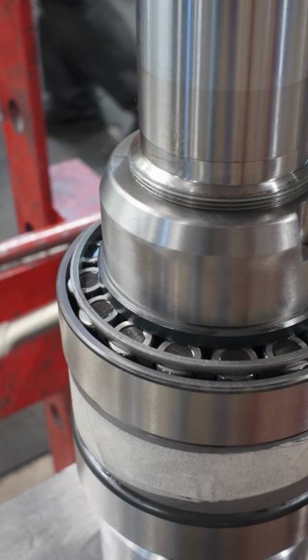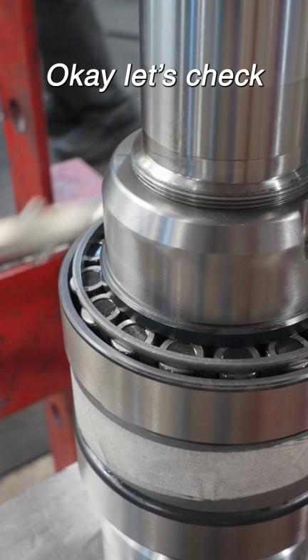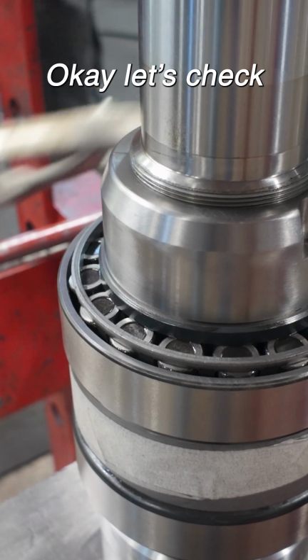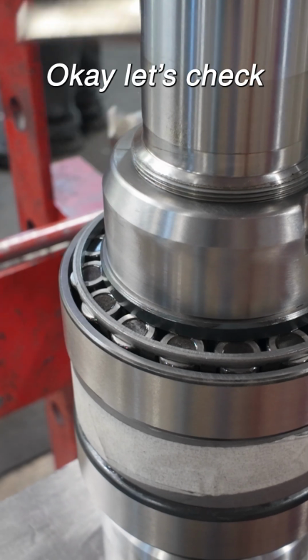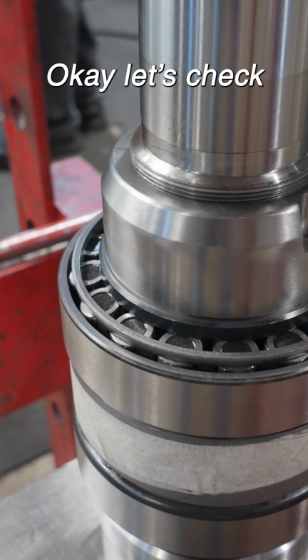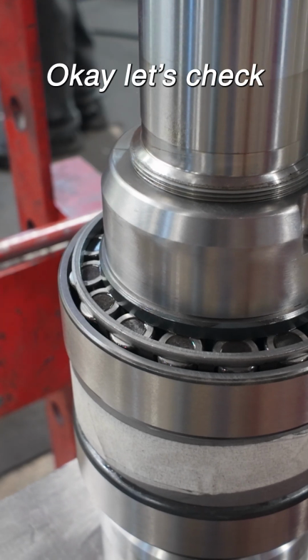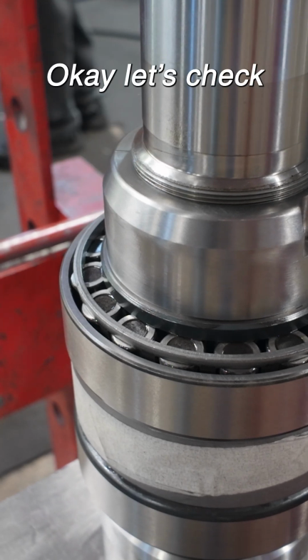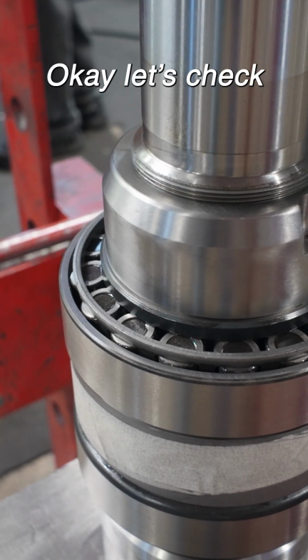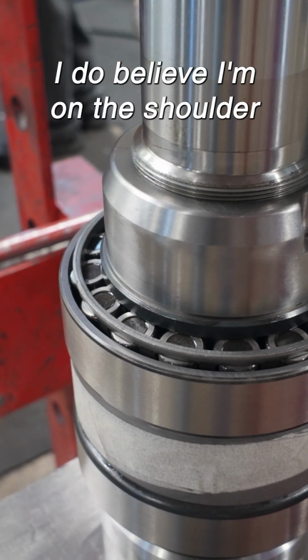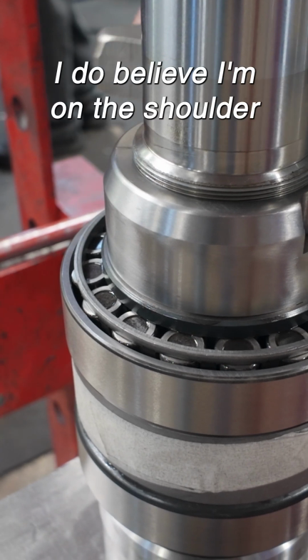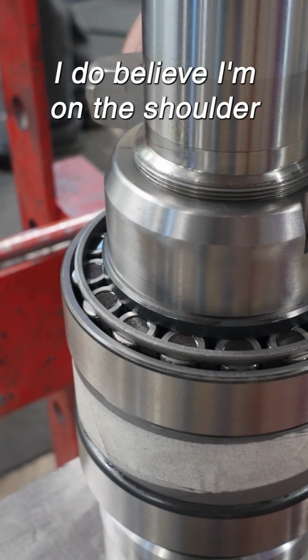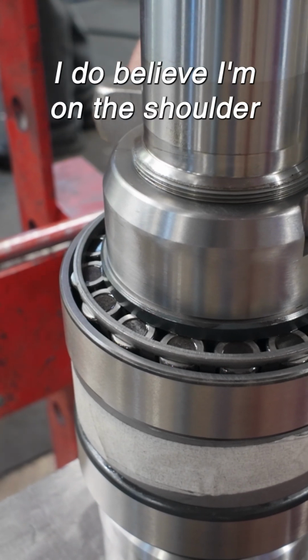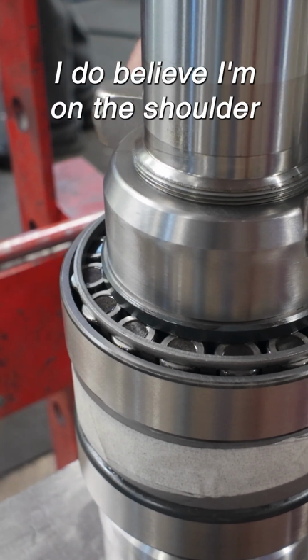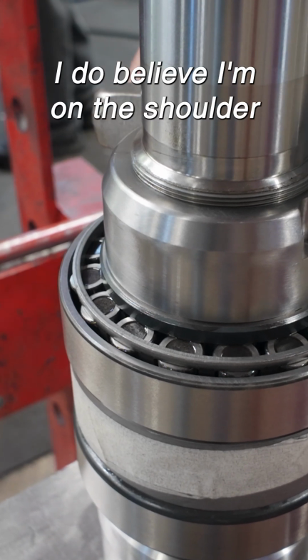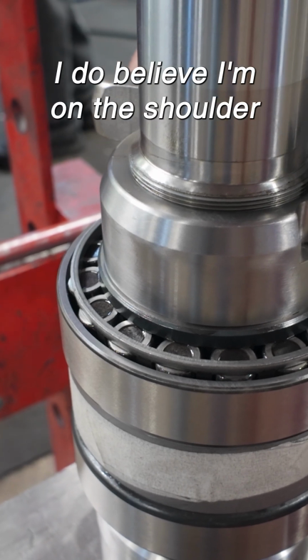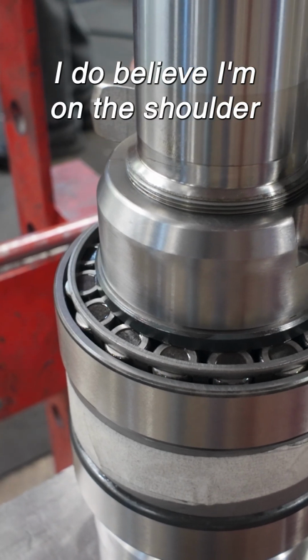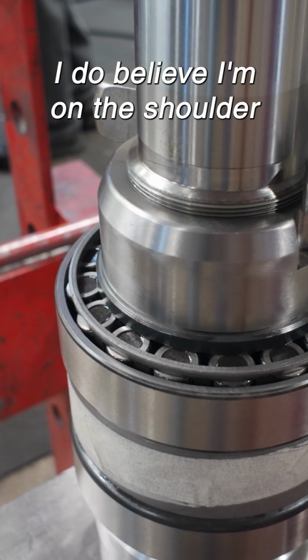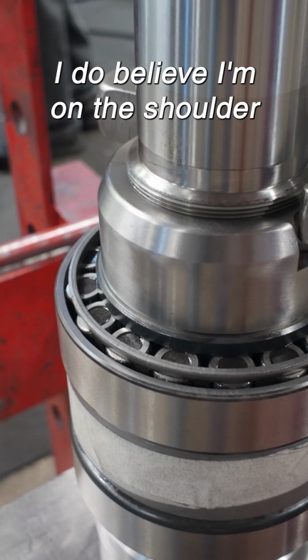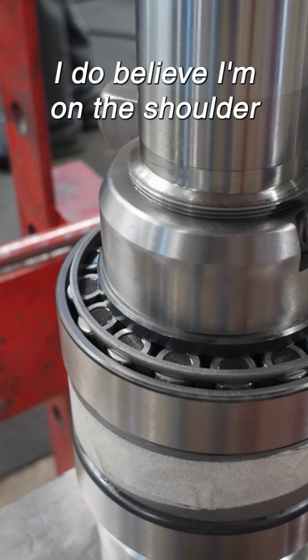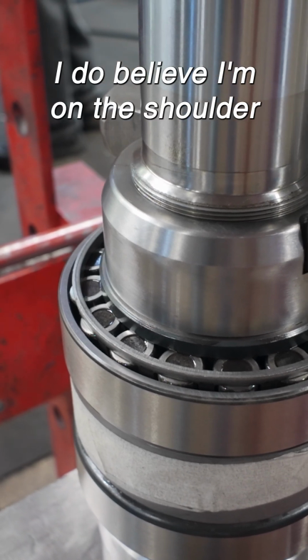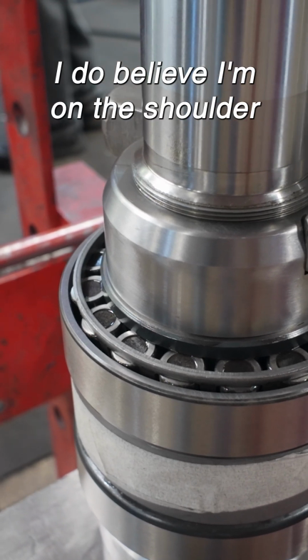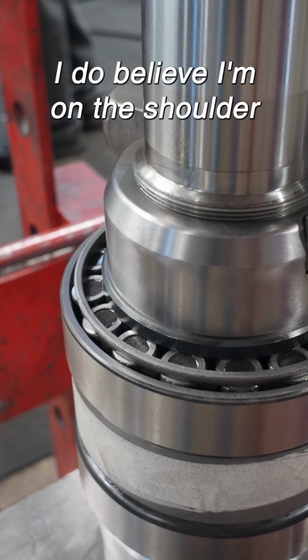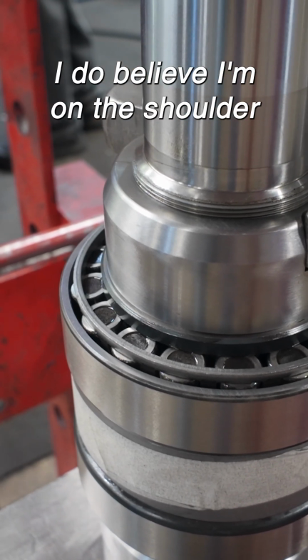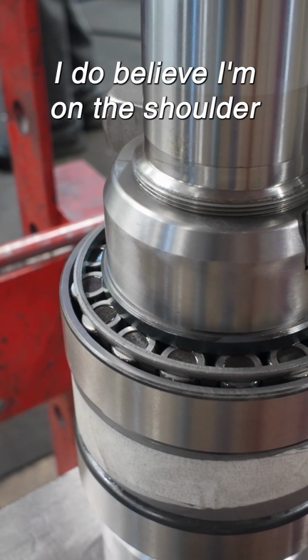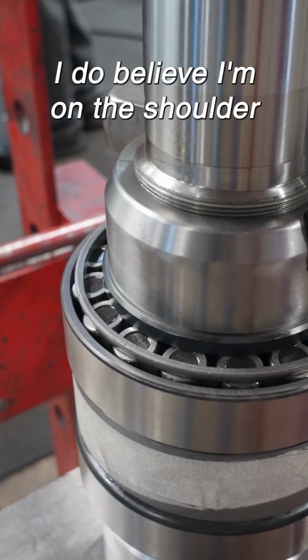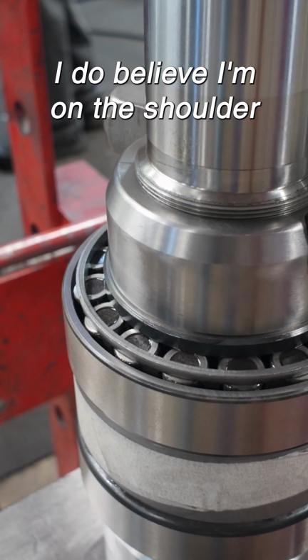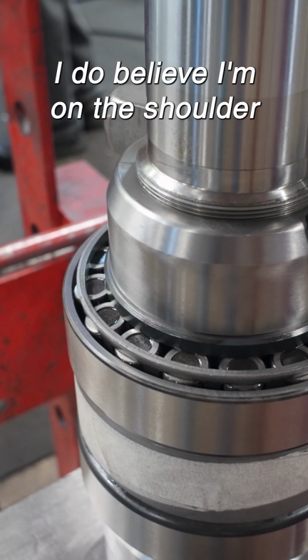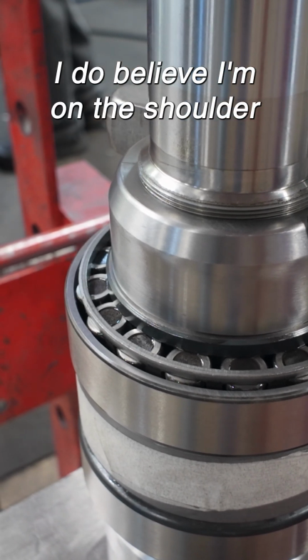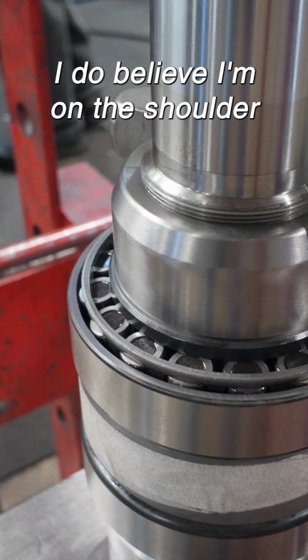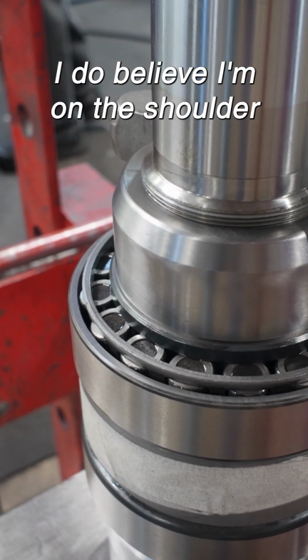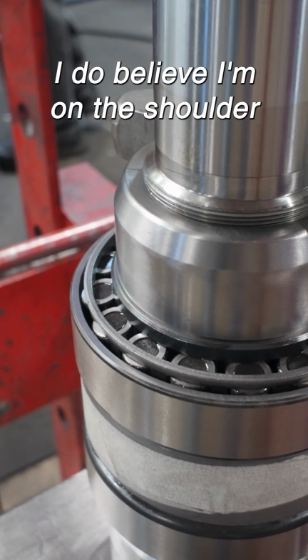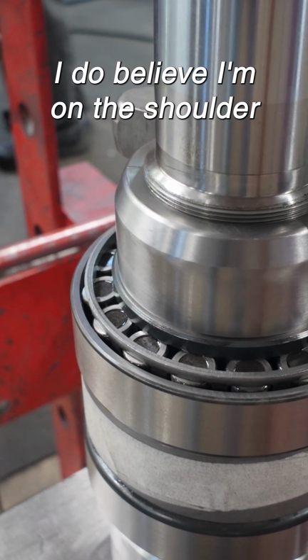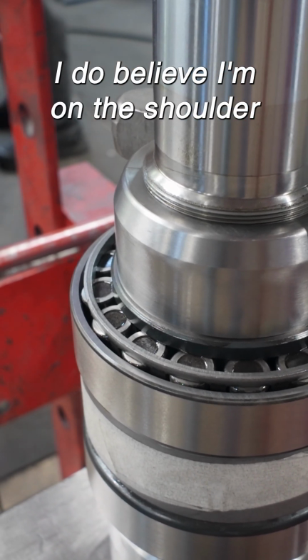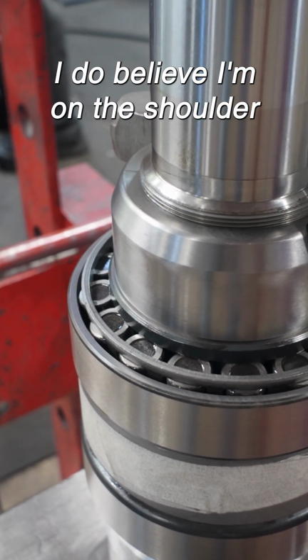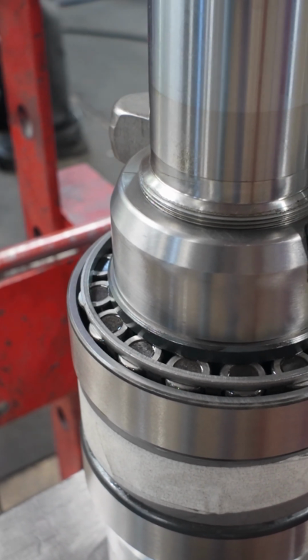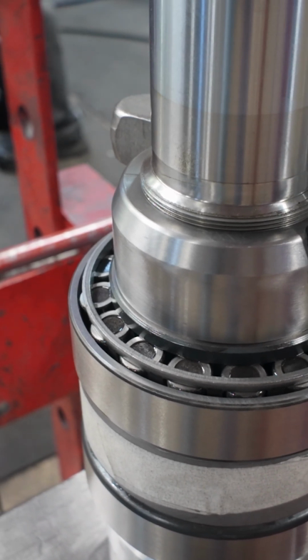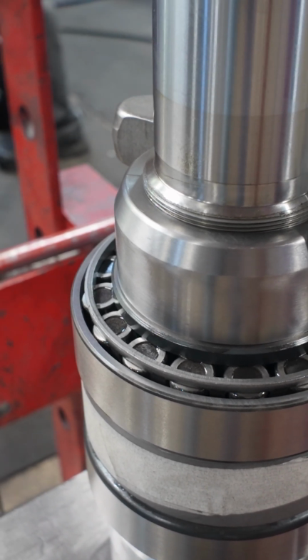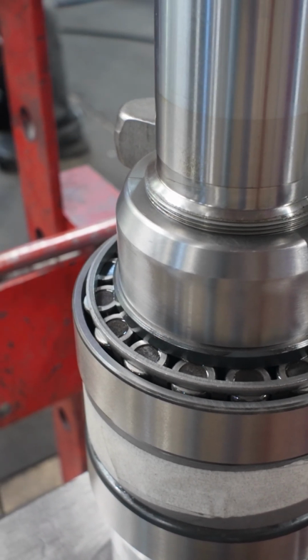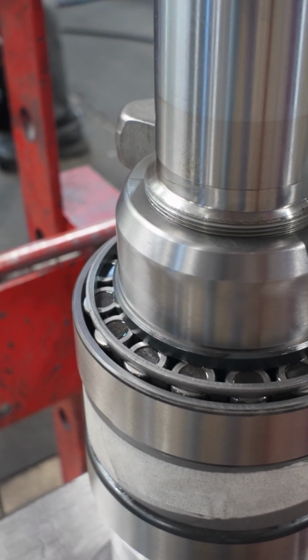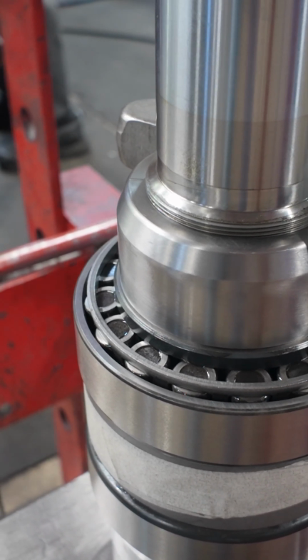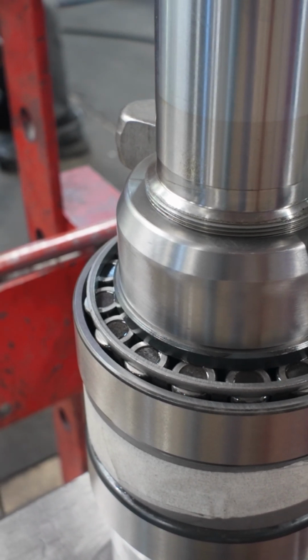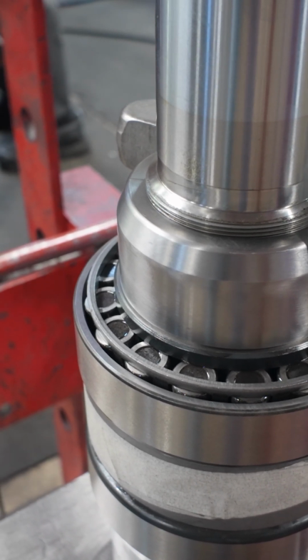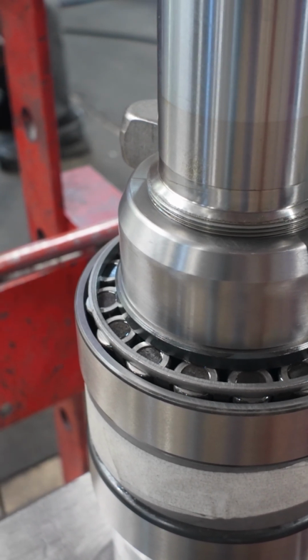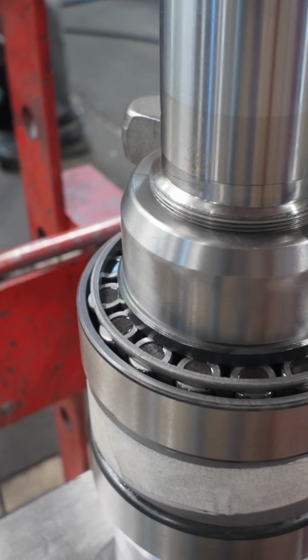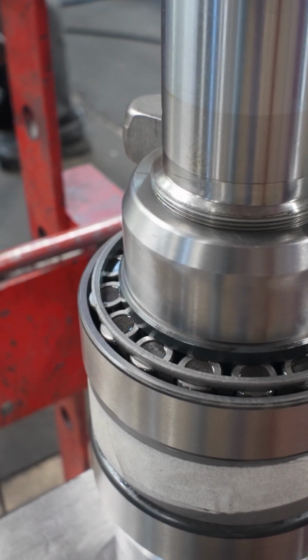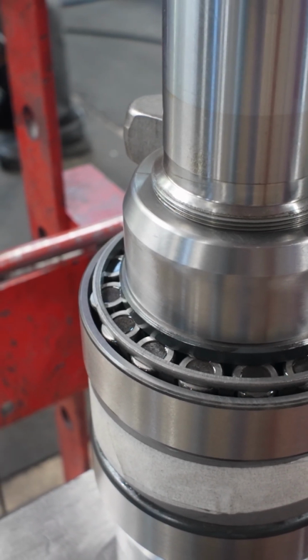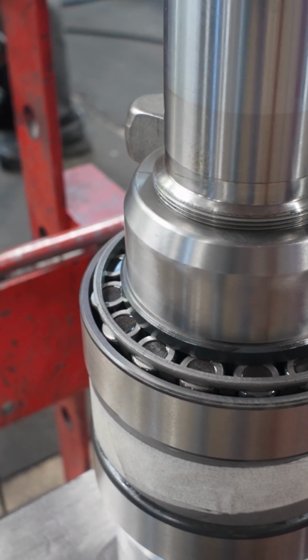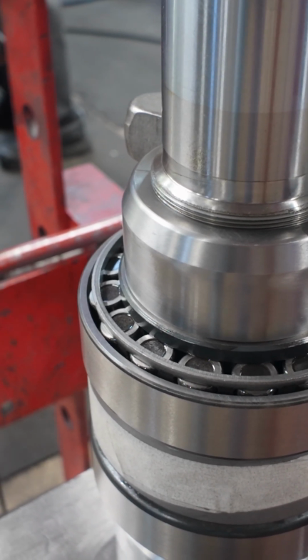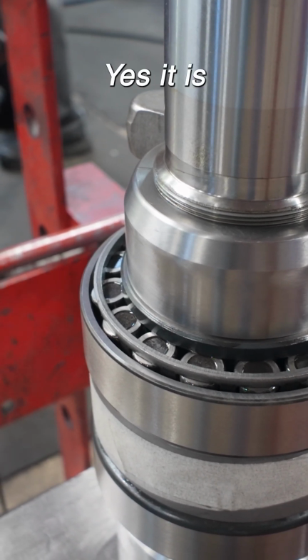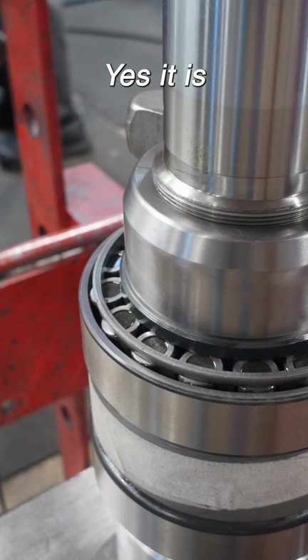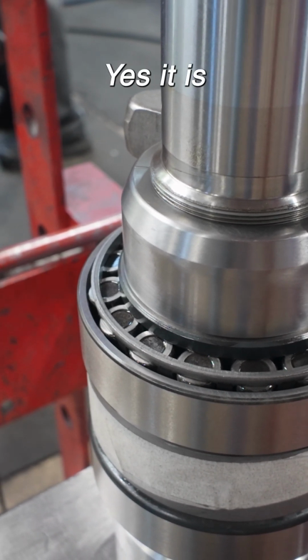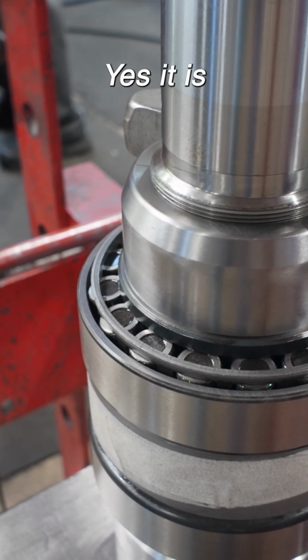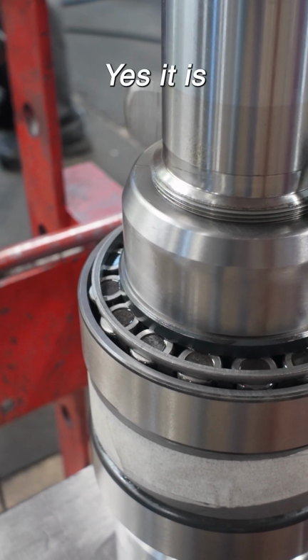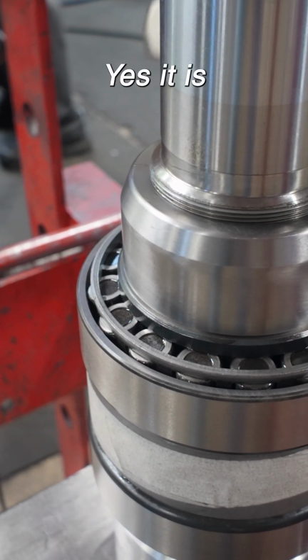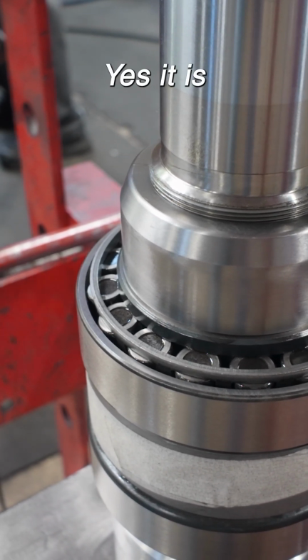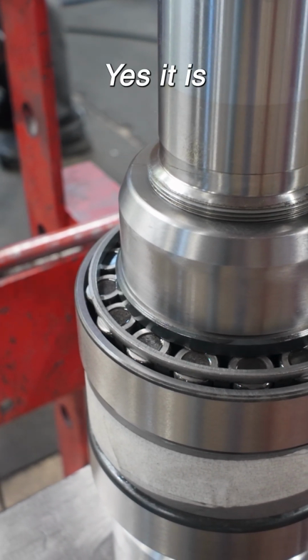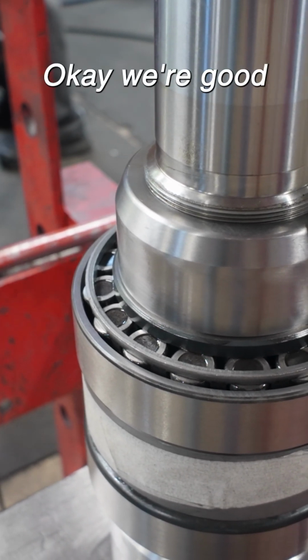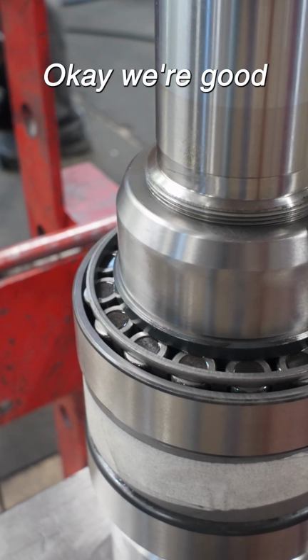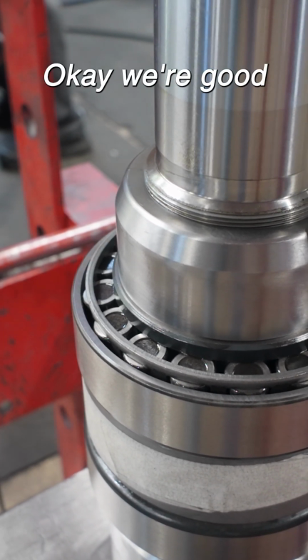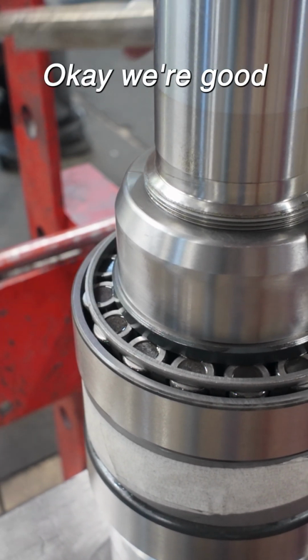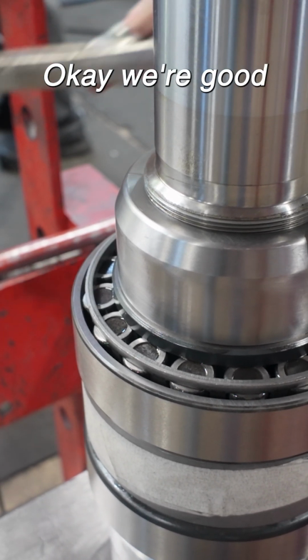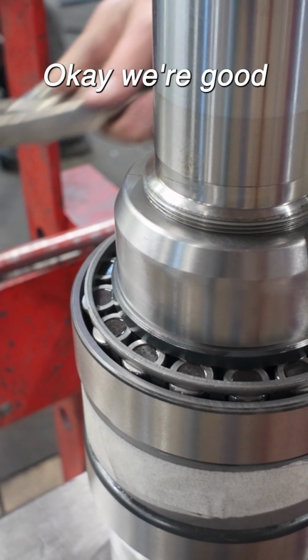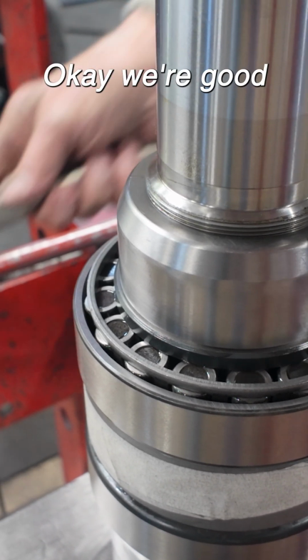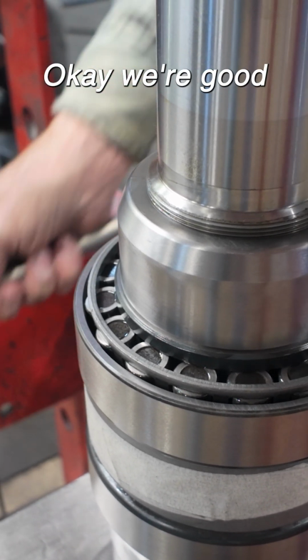Okay, let's check. I do believe I'm on the shoulder. Yes, it is. Okay, we're good — shoulder tension.